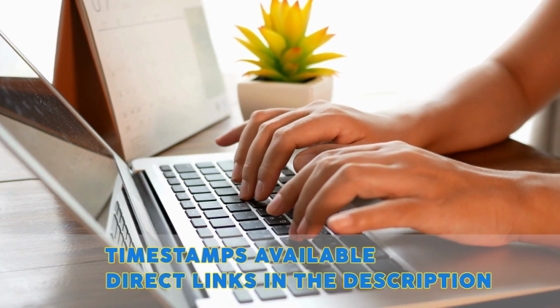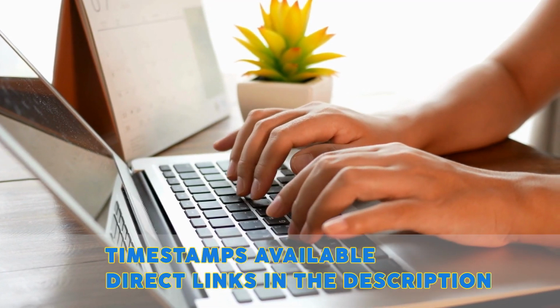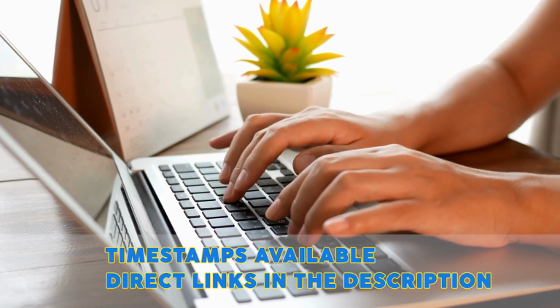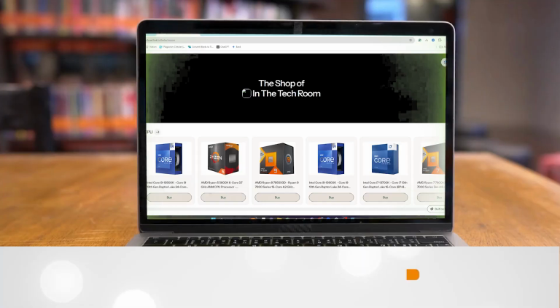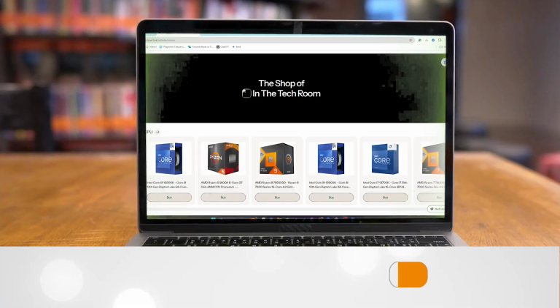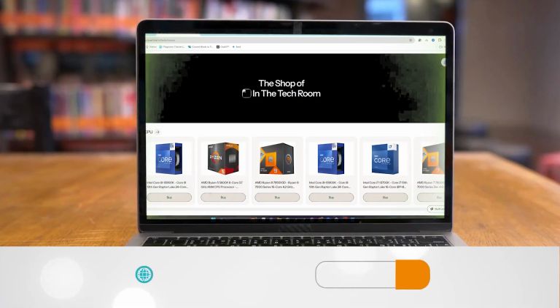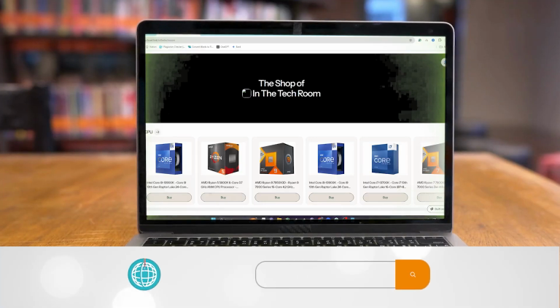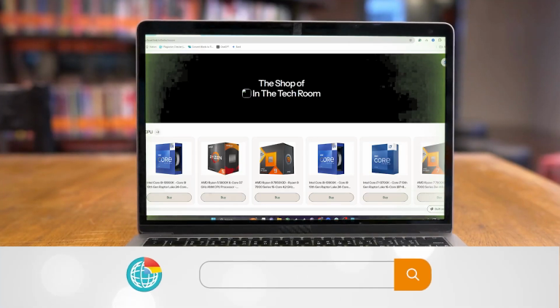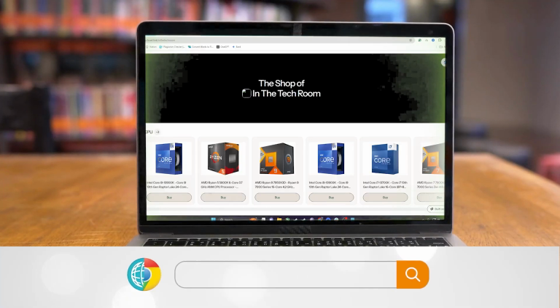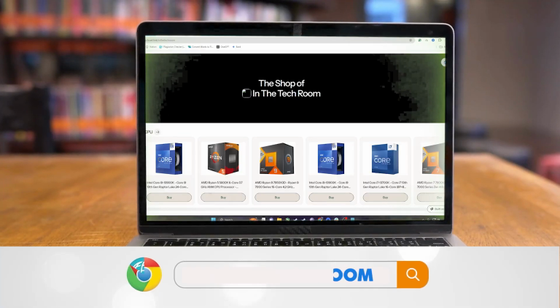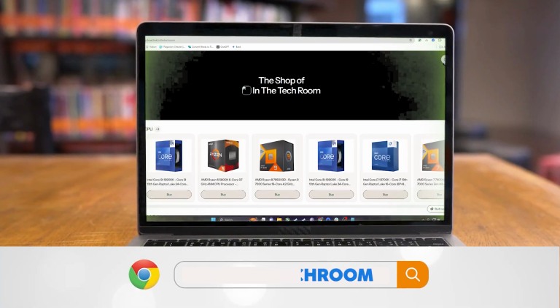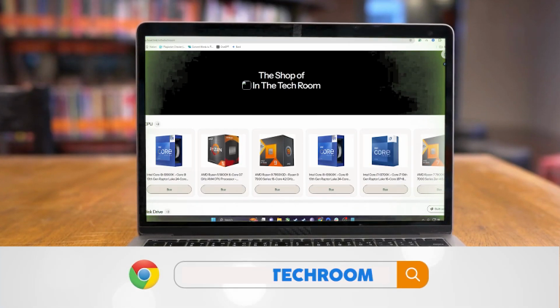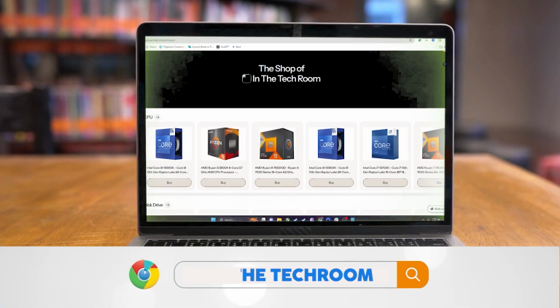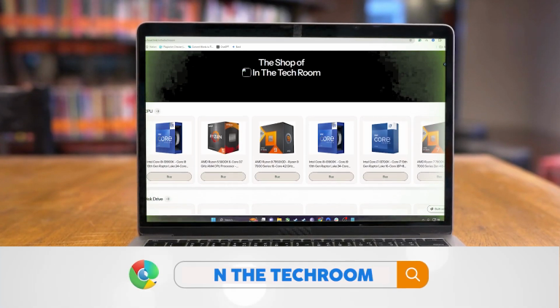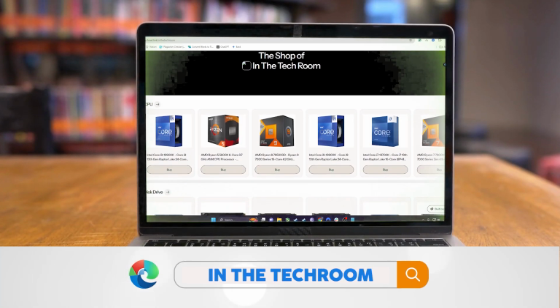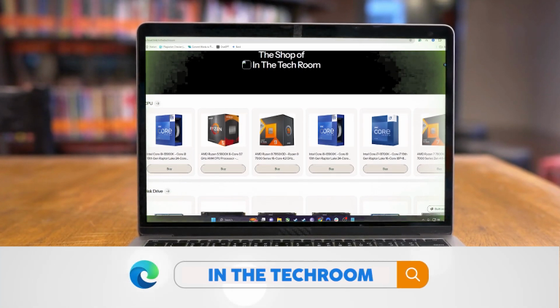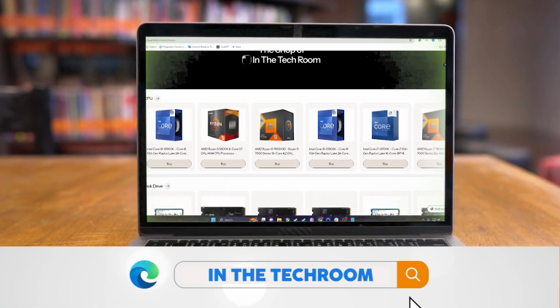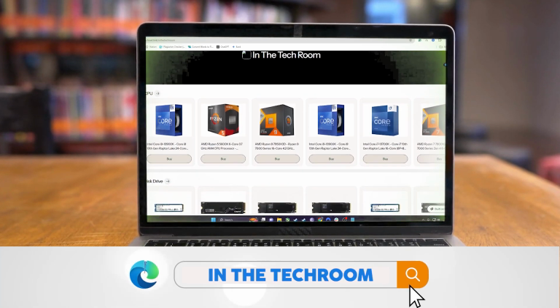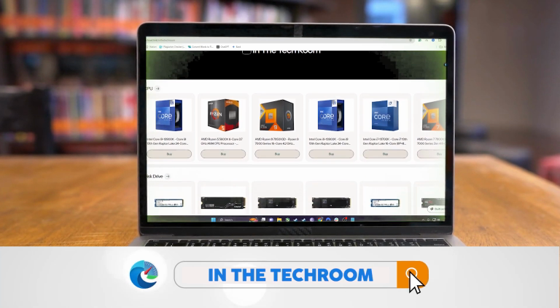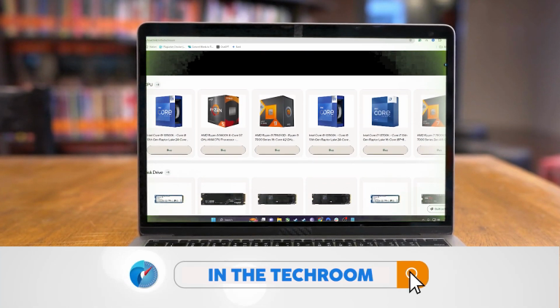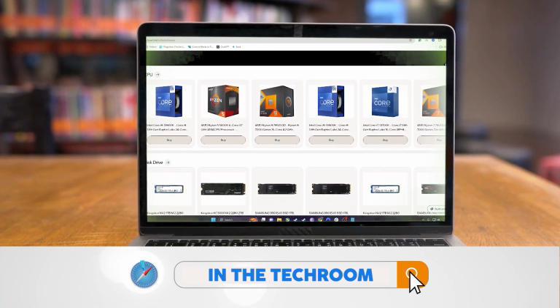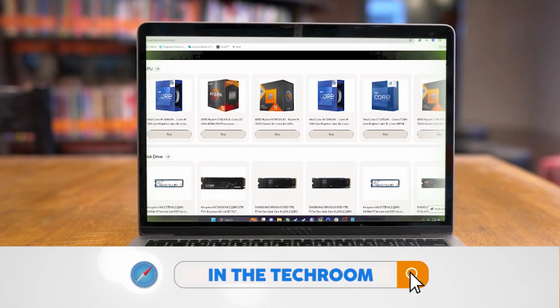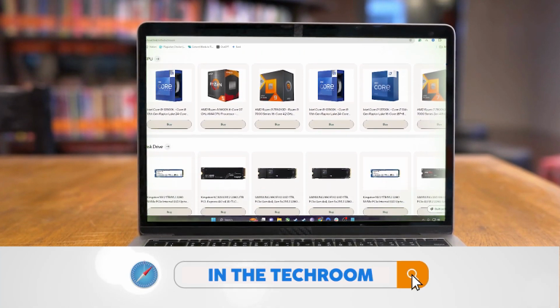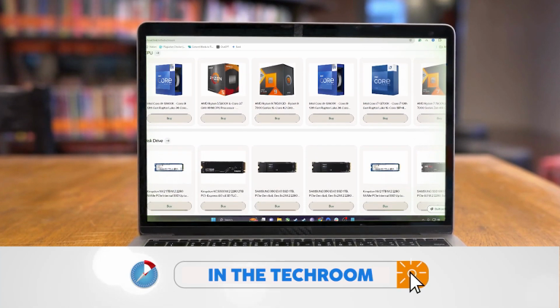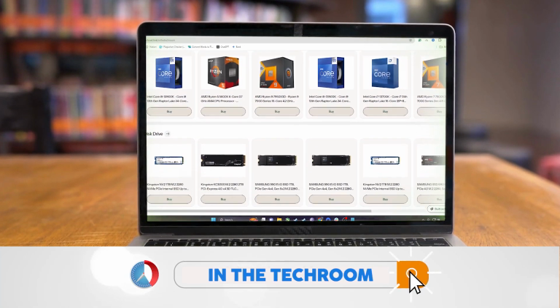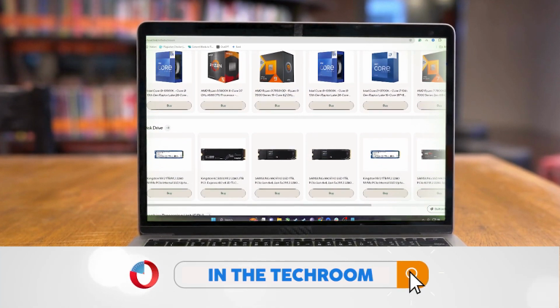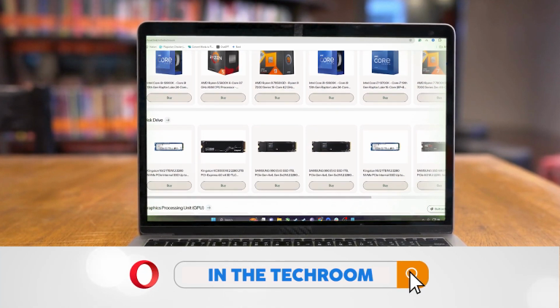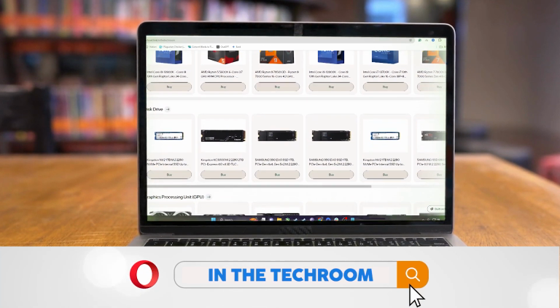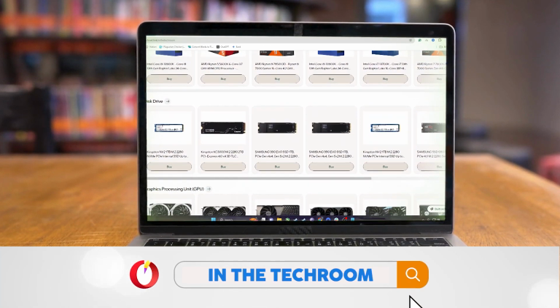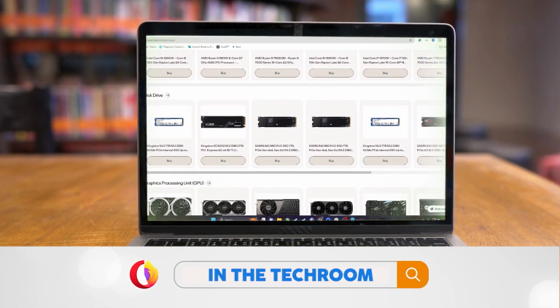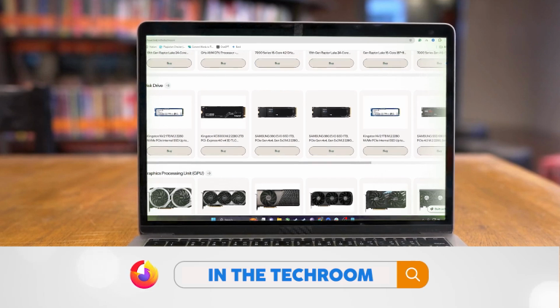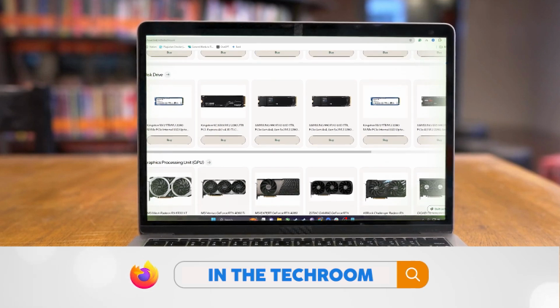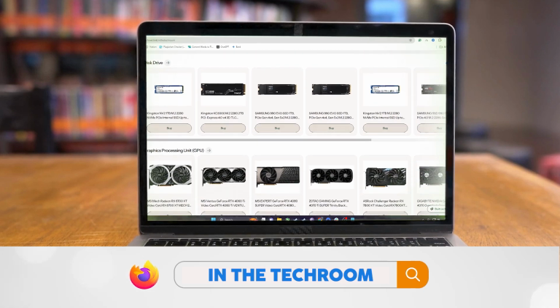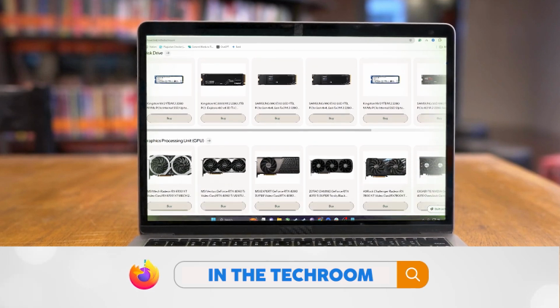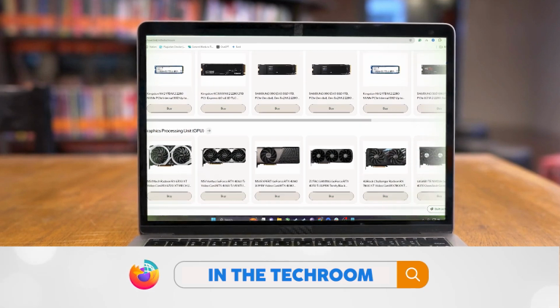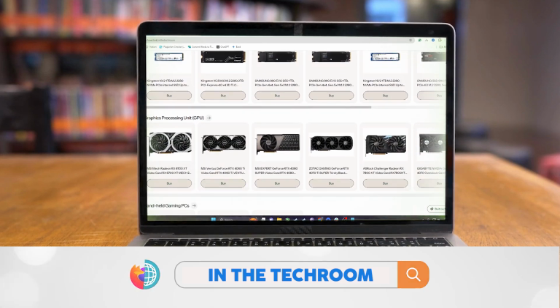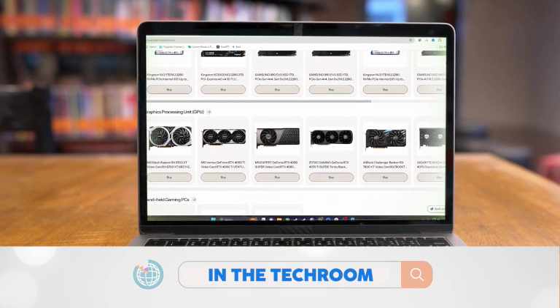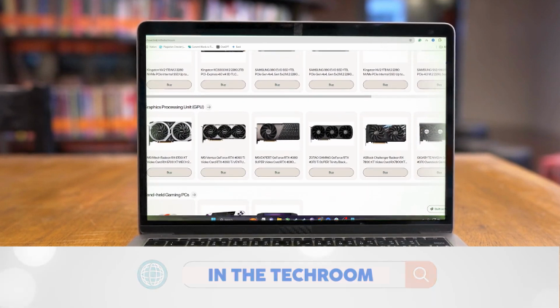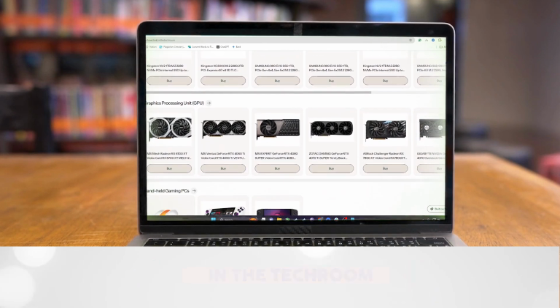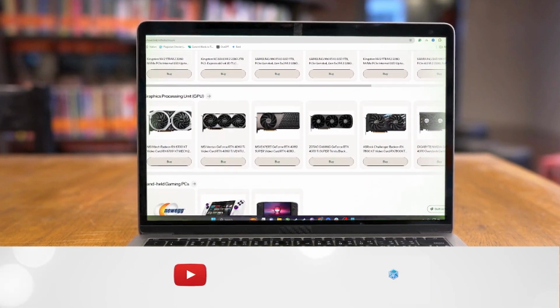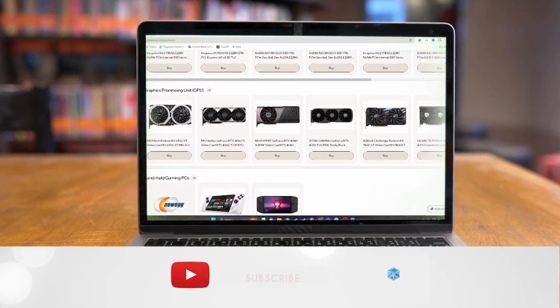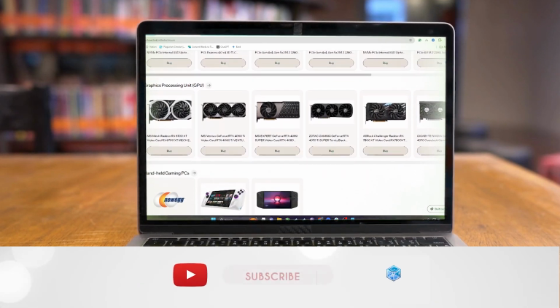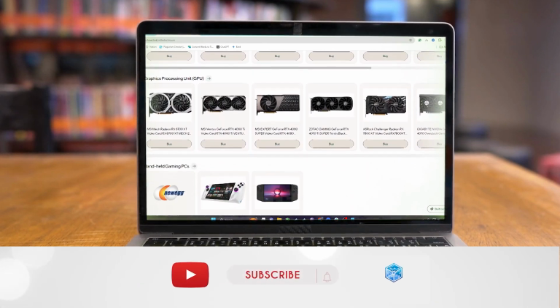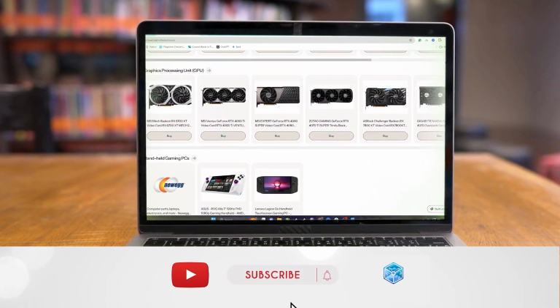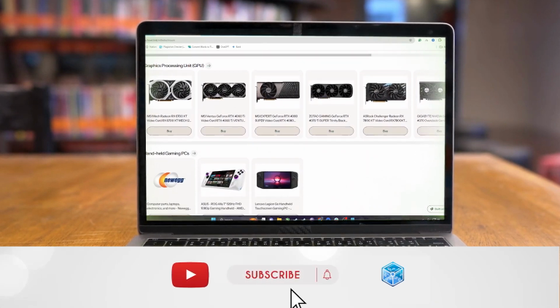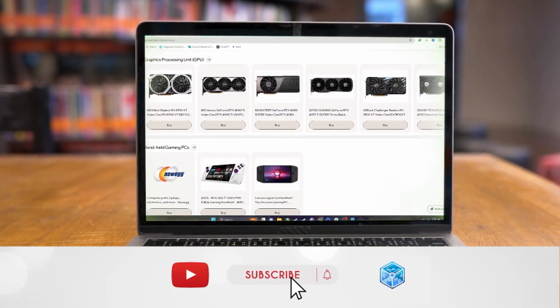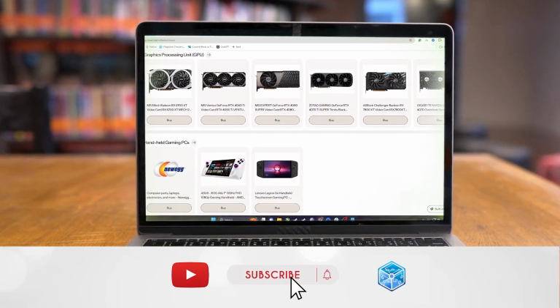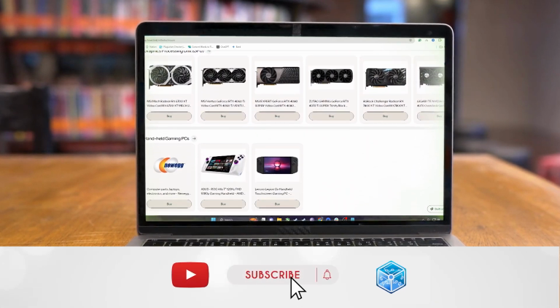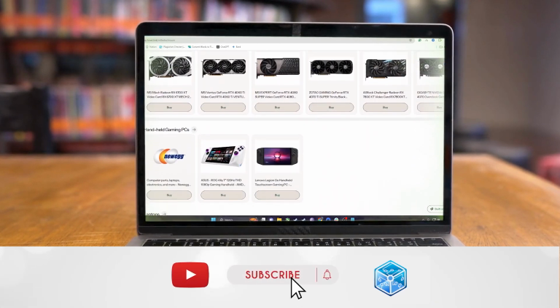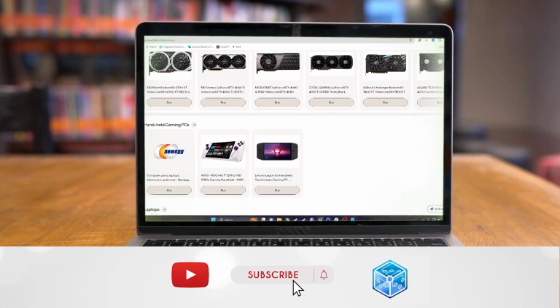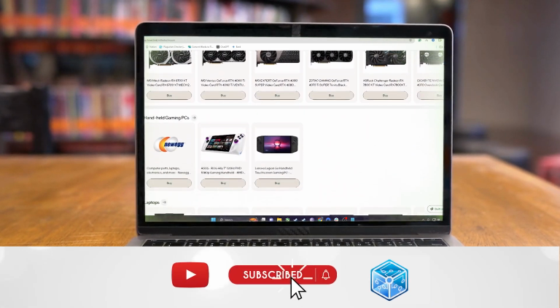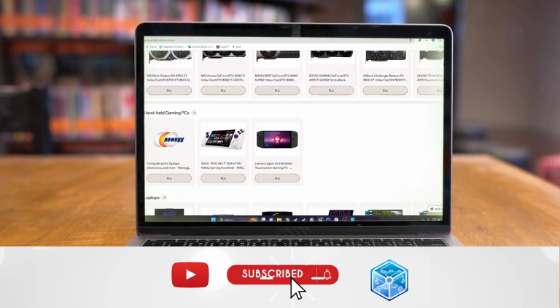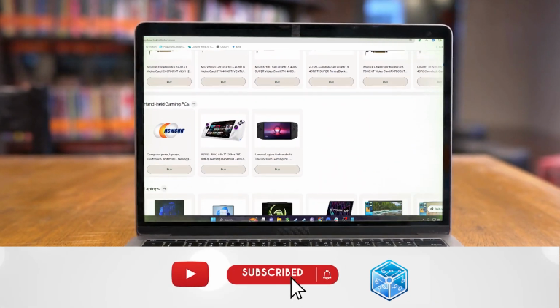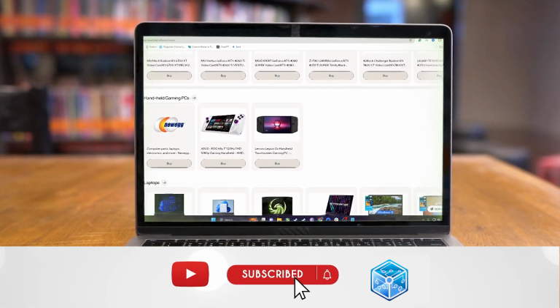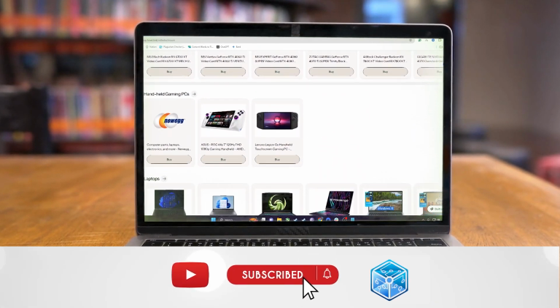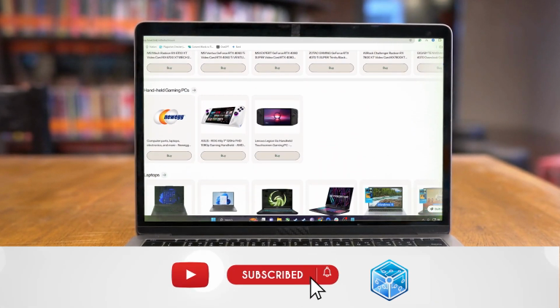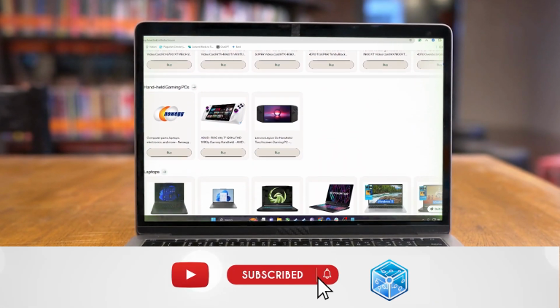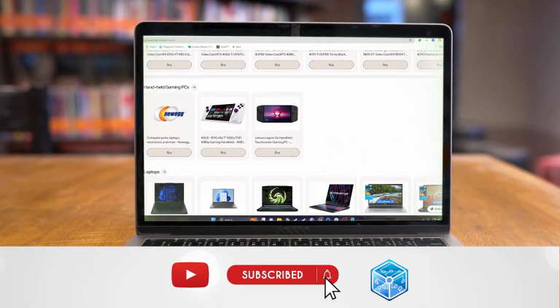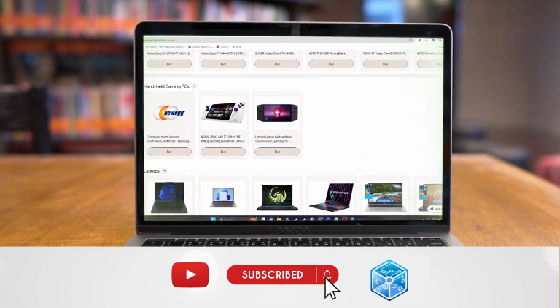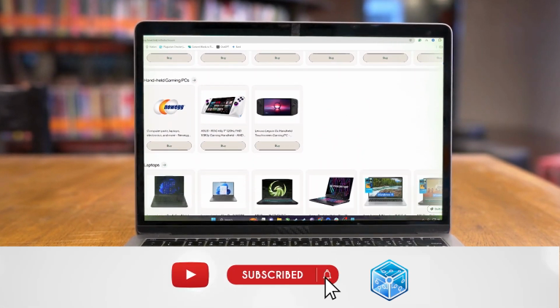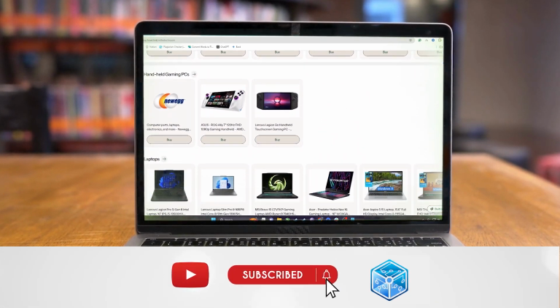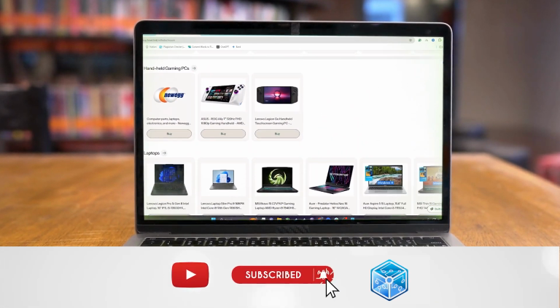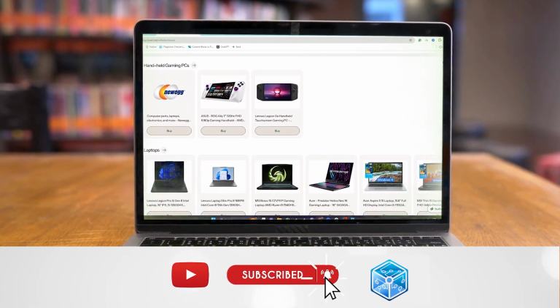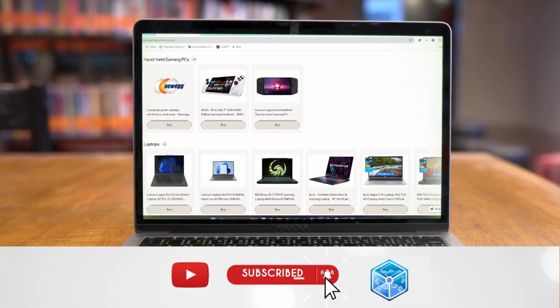On top of that, be sure to take a look at our landing page in the description for the complete list of all our products featured, so let's get started.